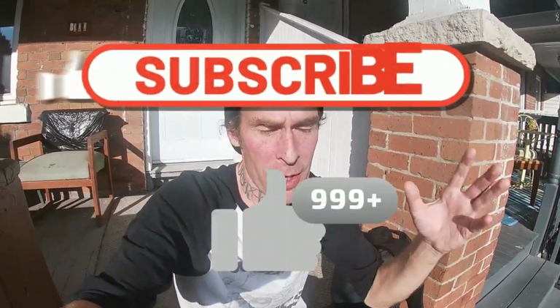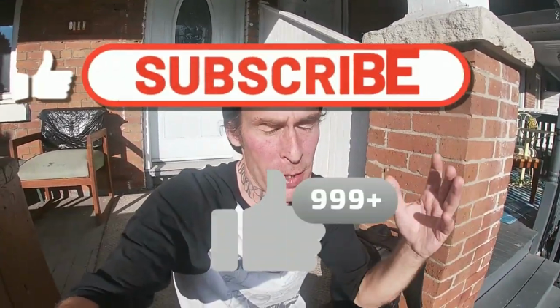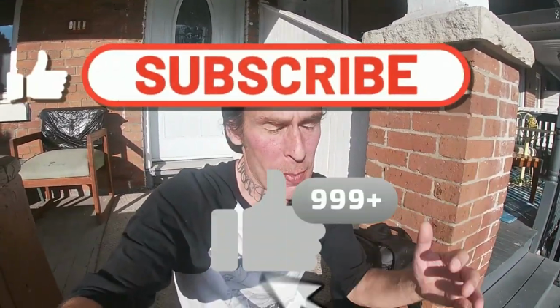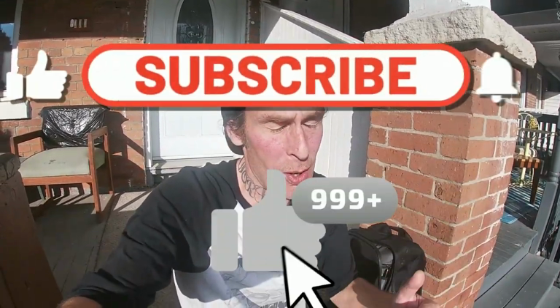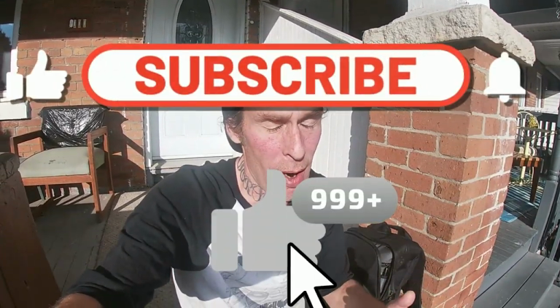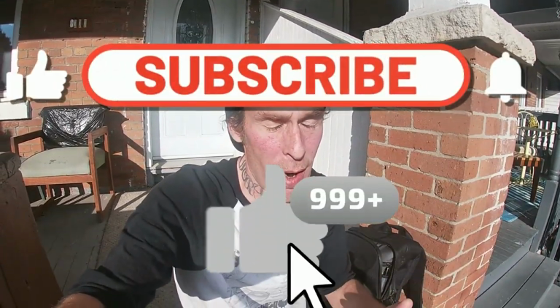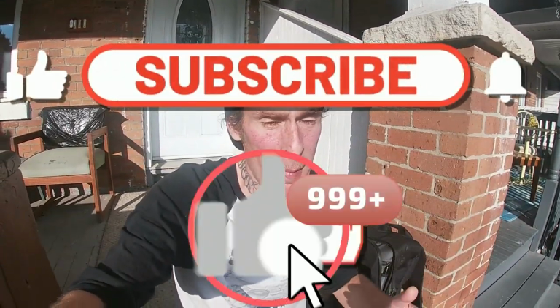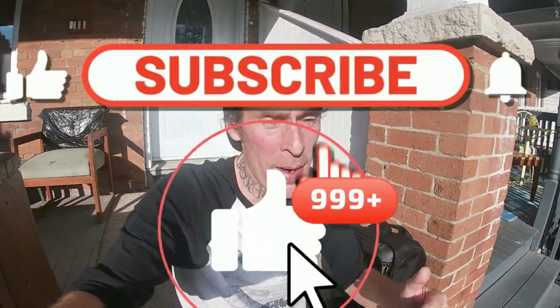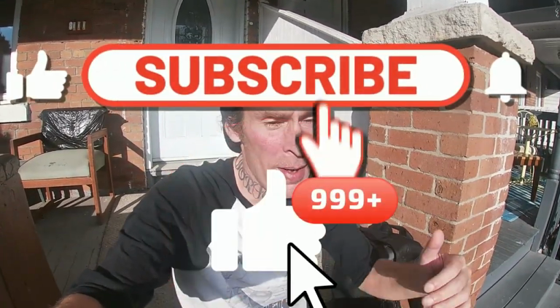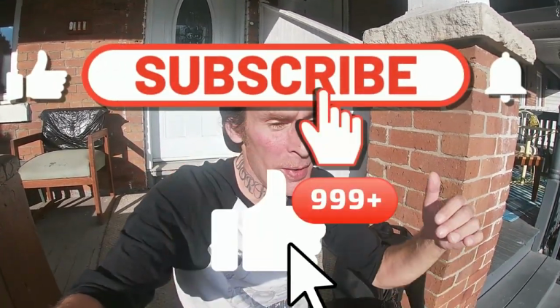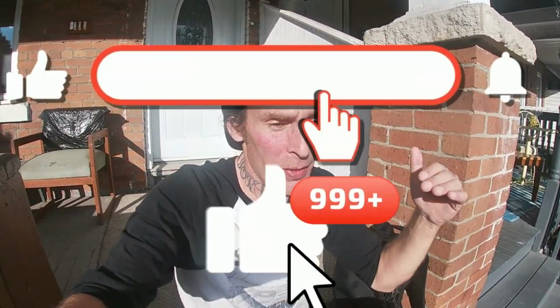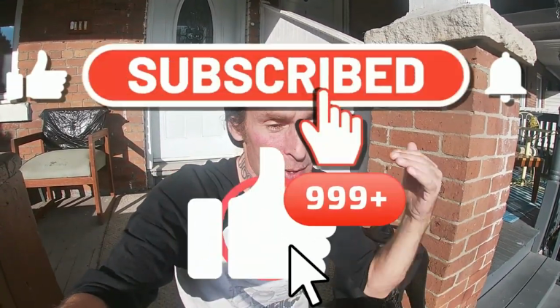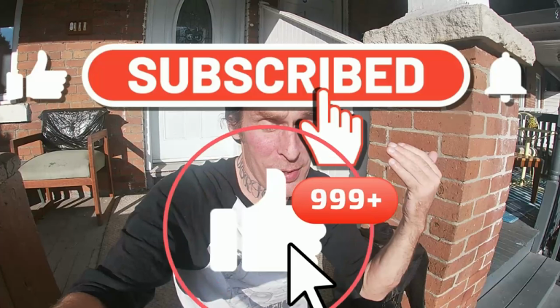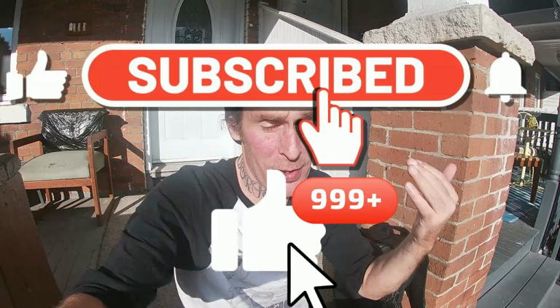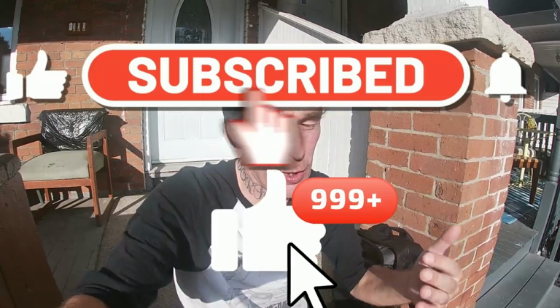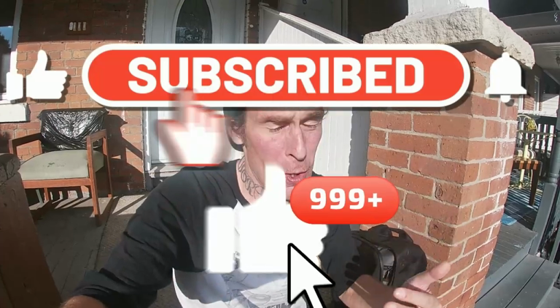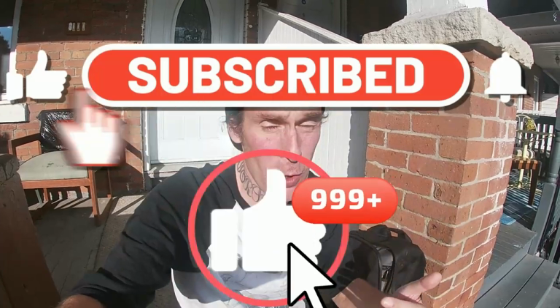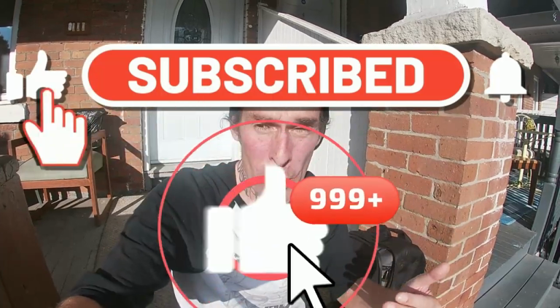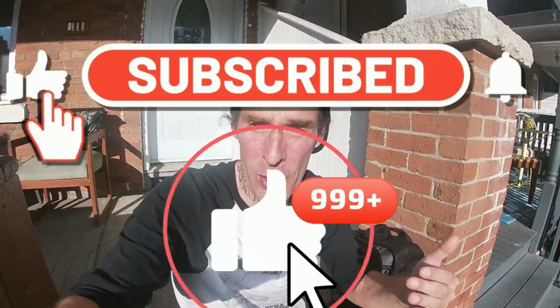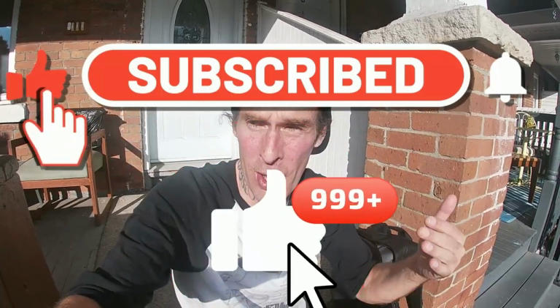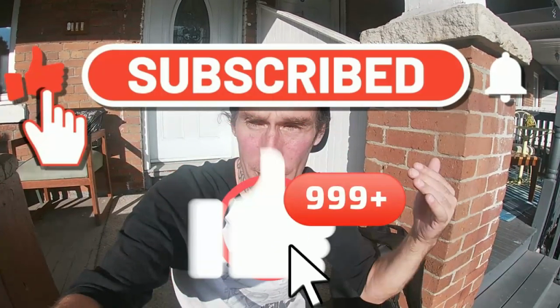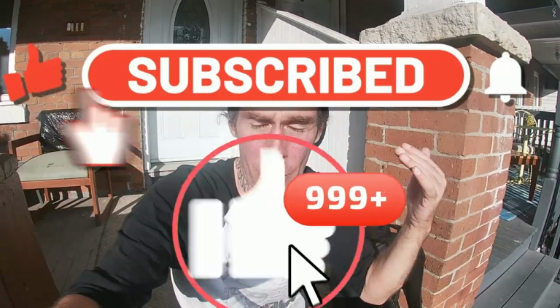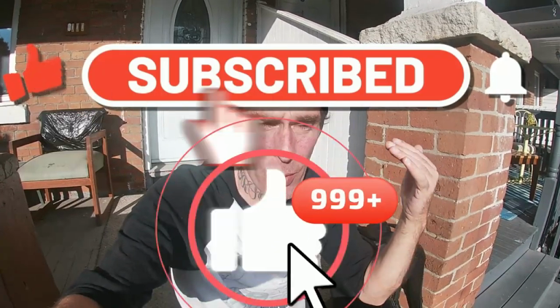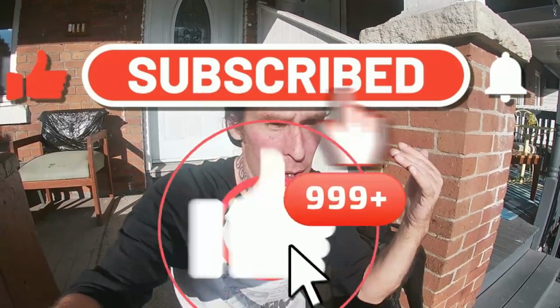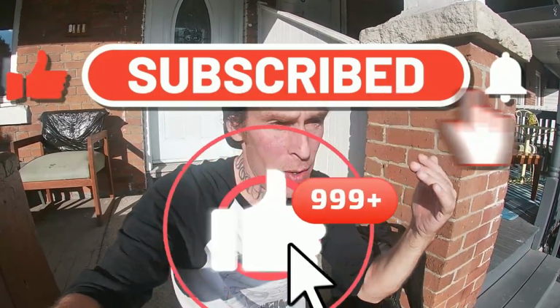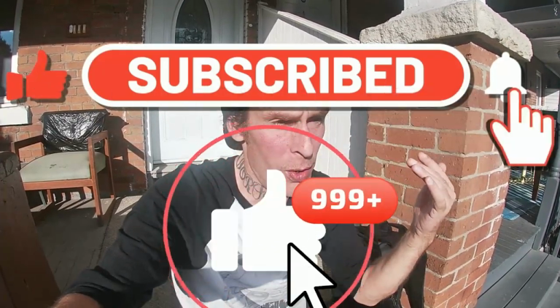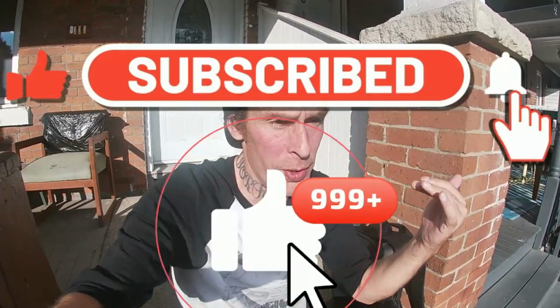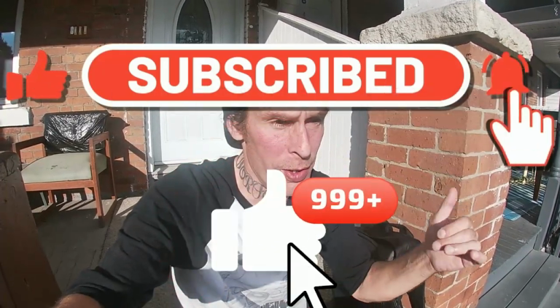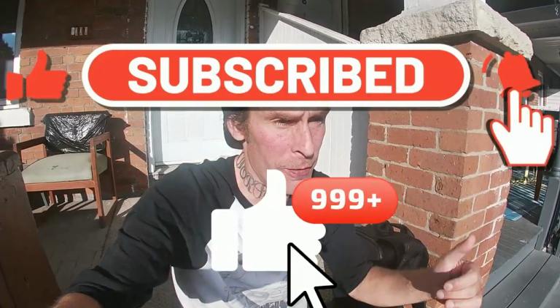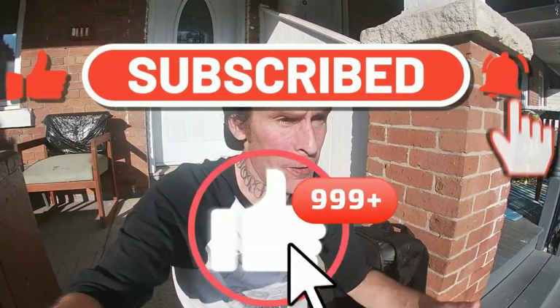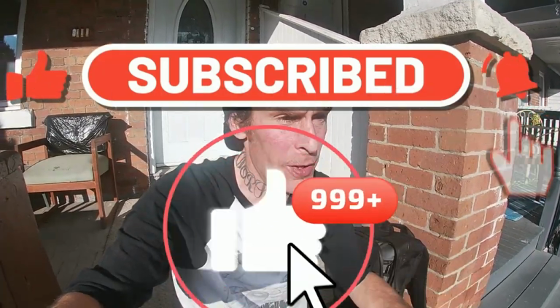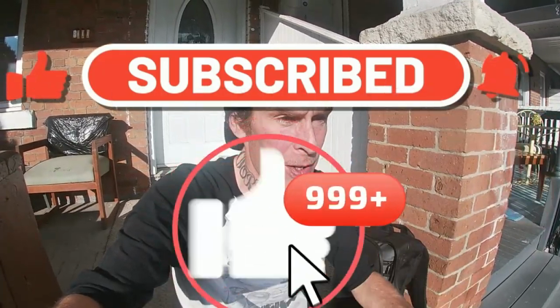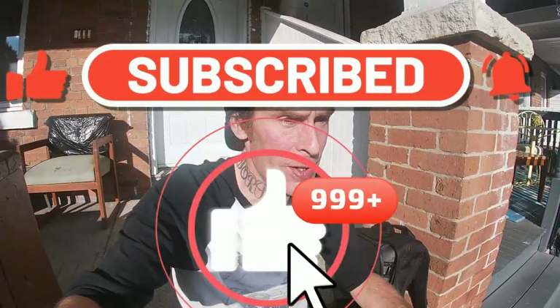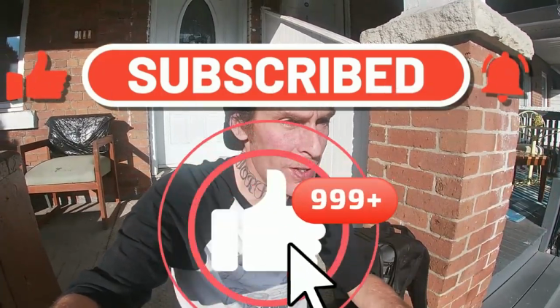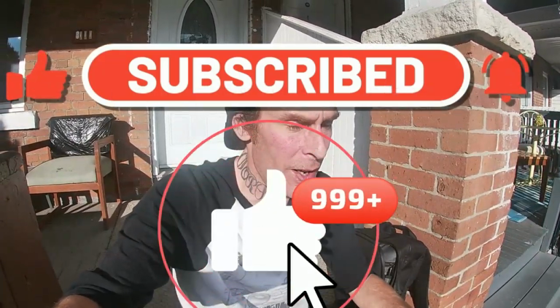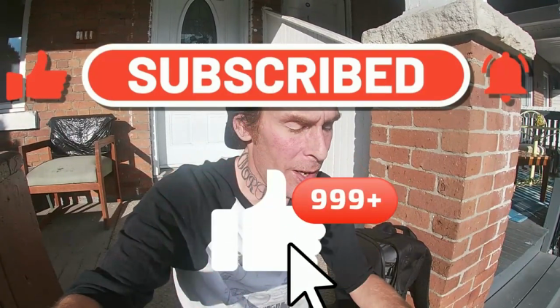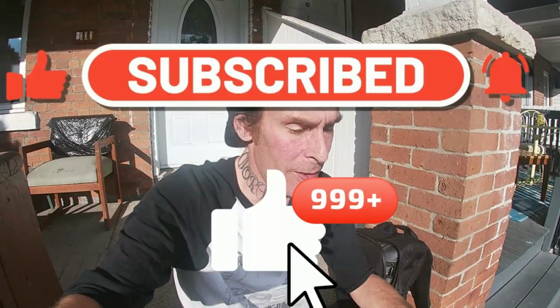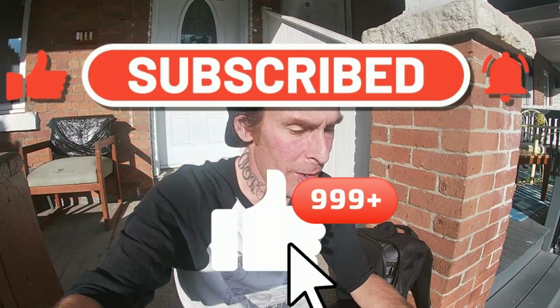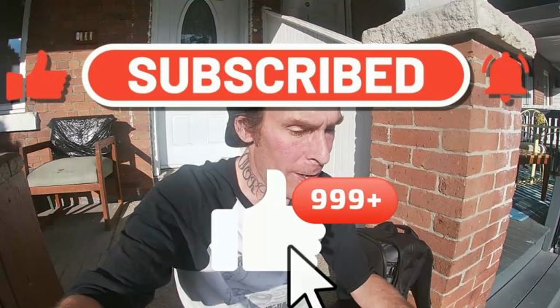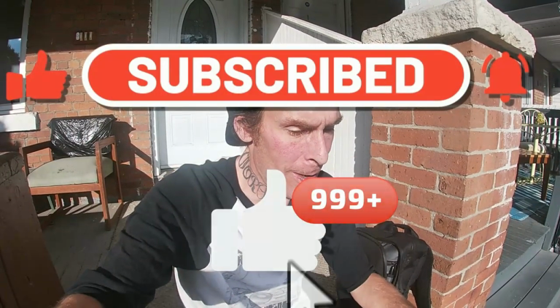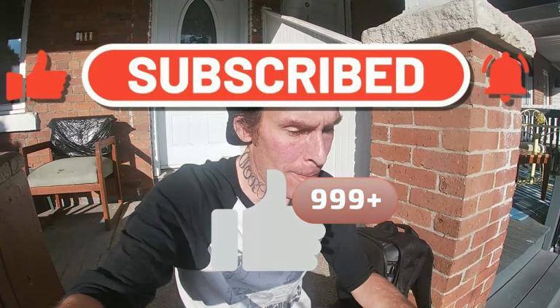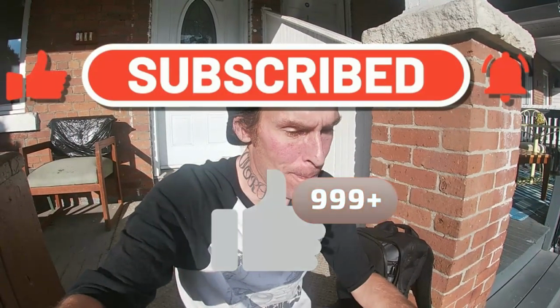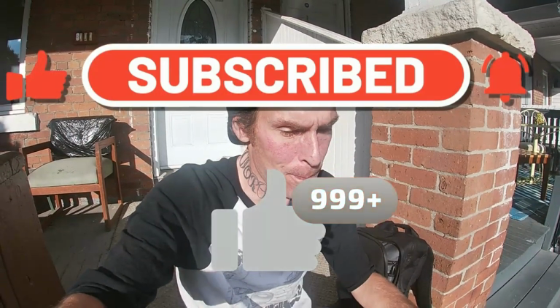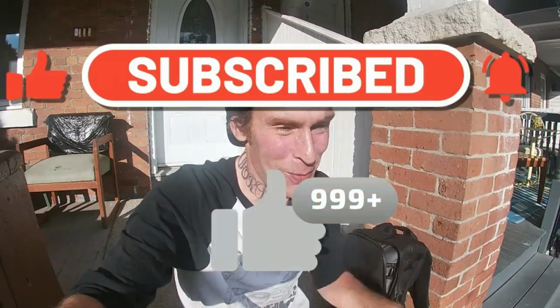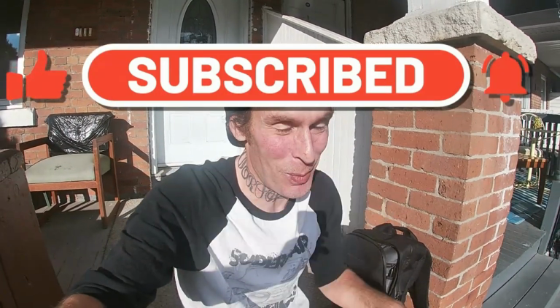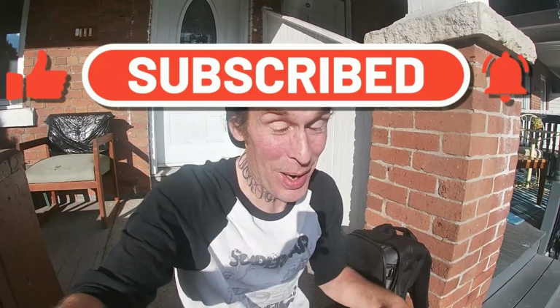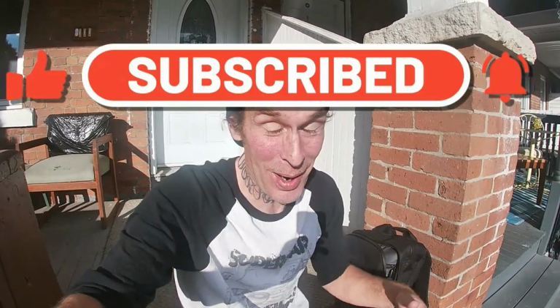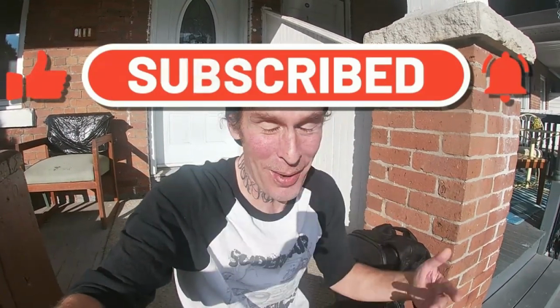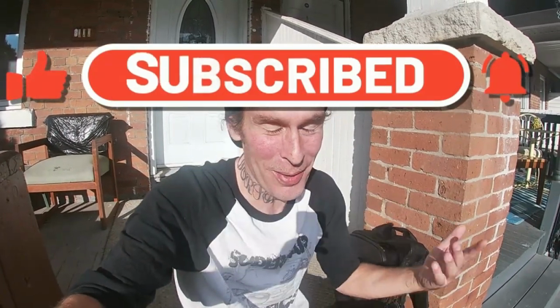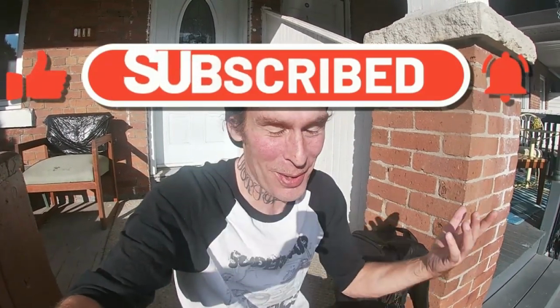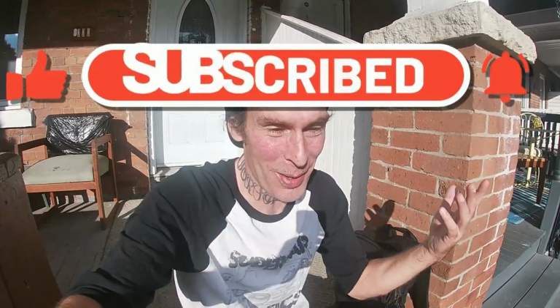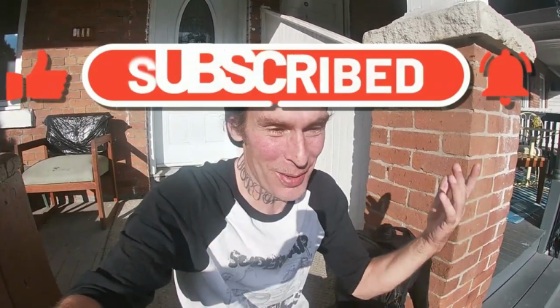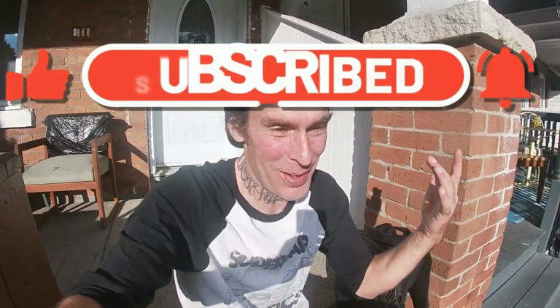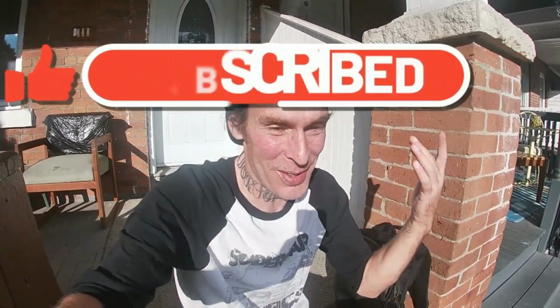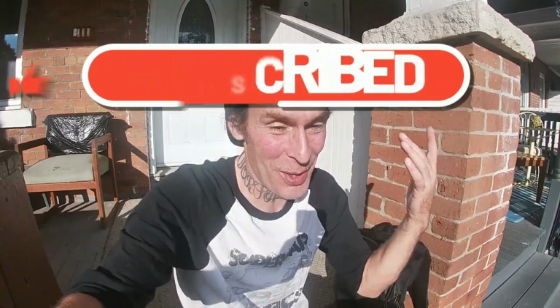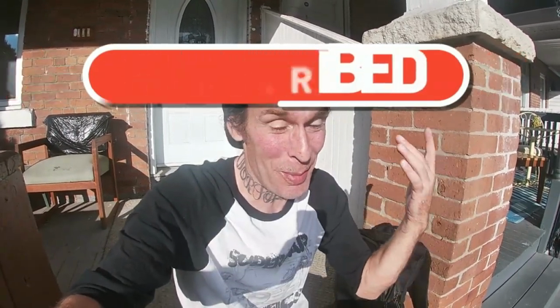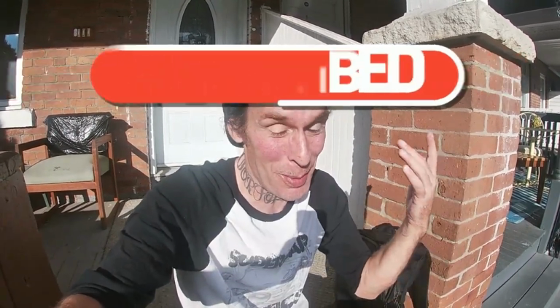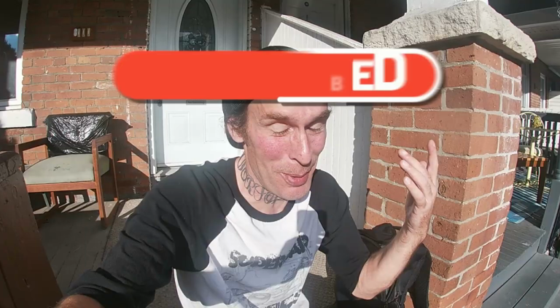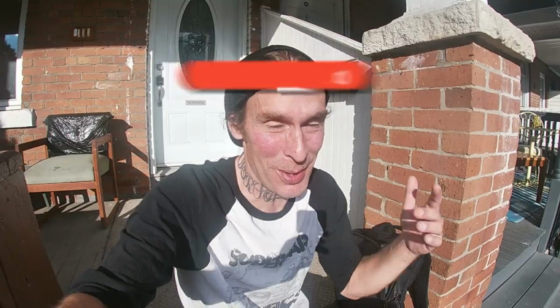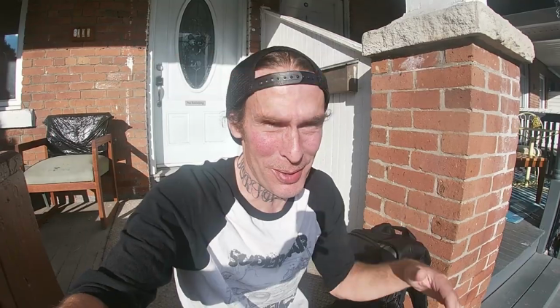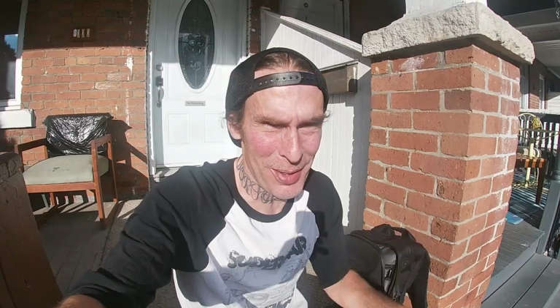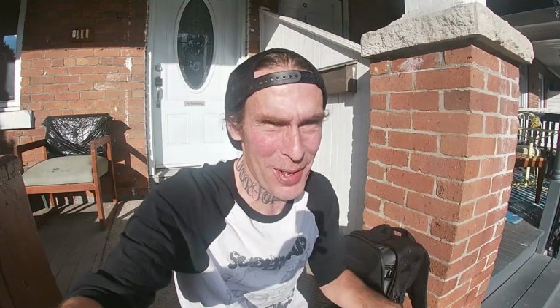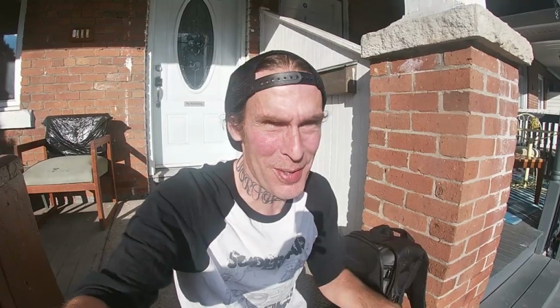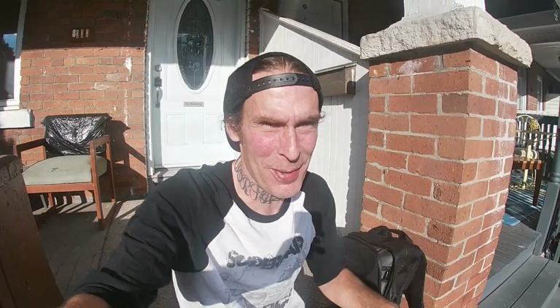Like, share and subscribe. This is huge. I've been waiting all year for this and it's going to be big for you guys.